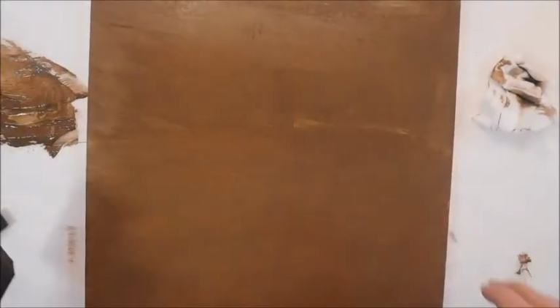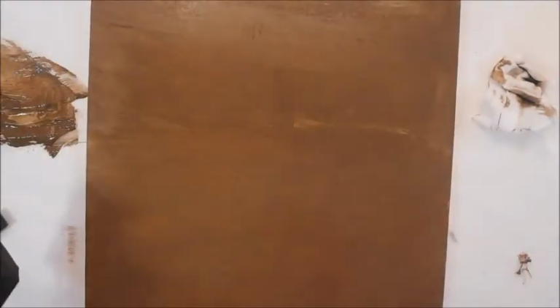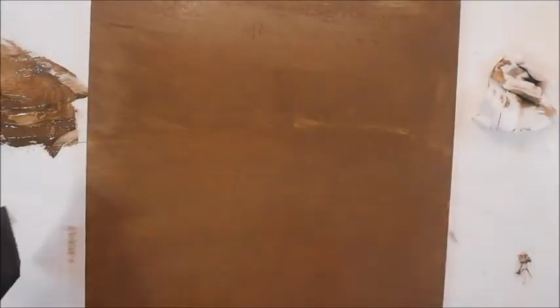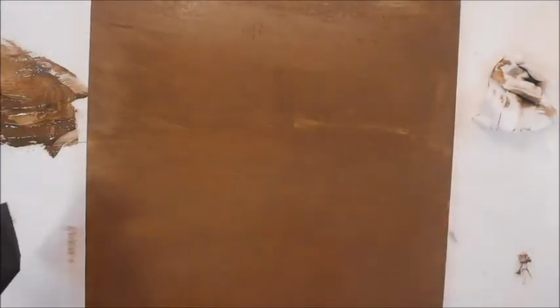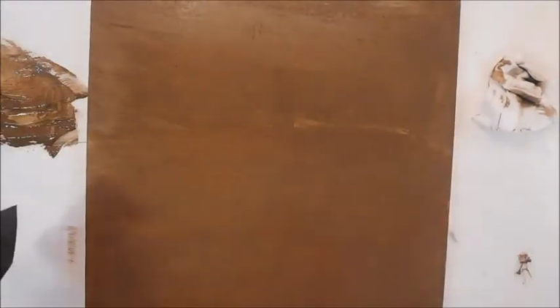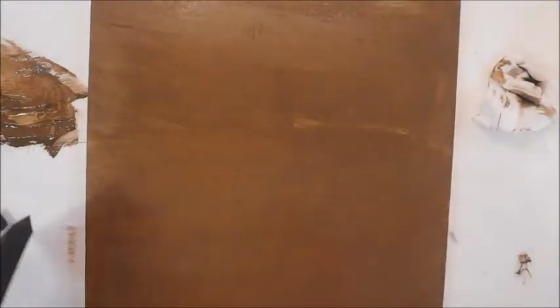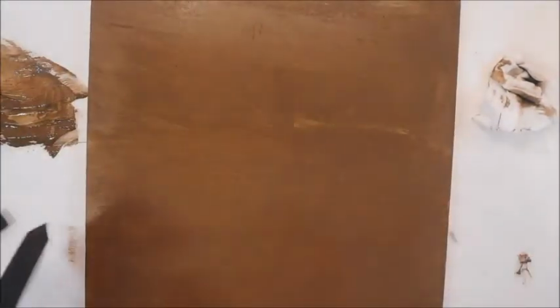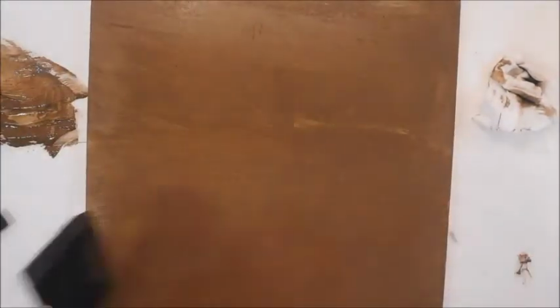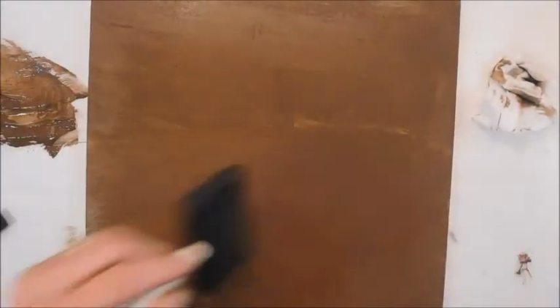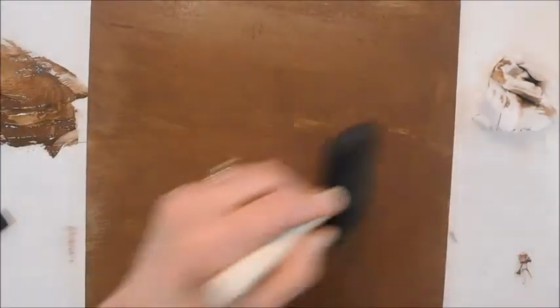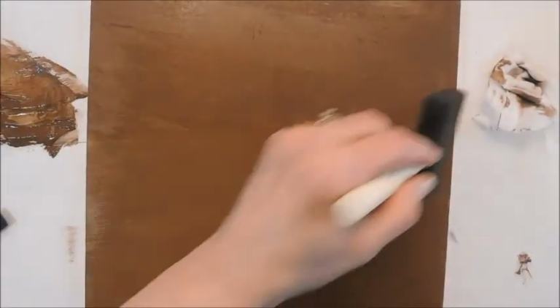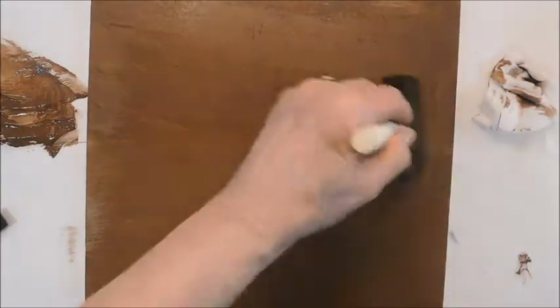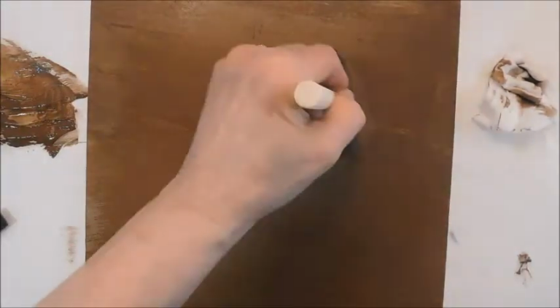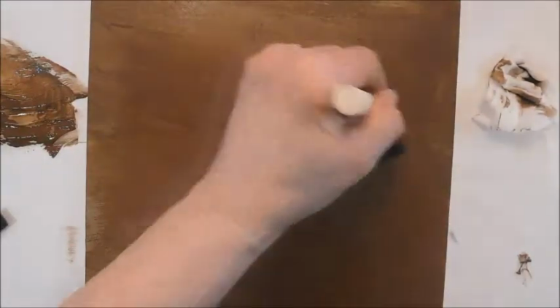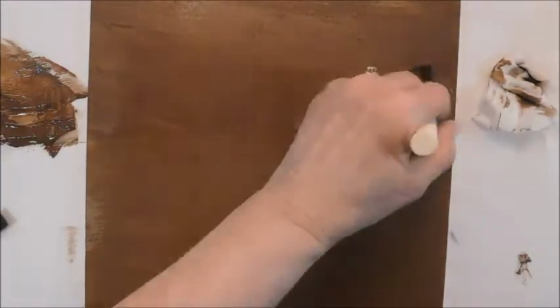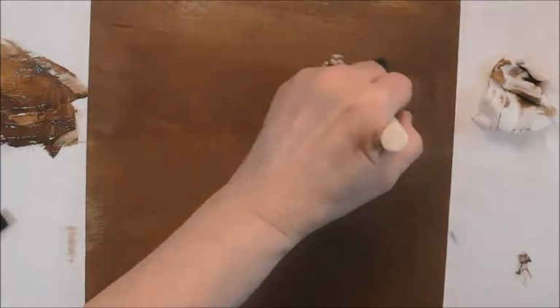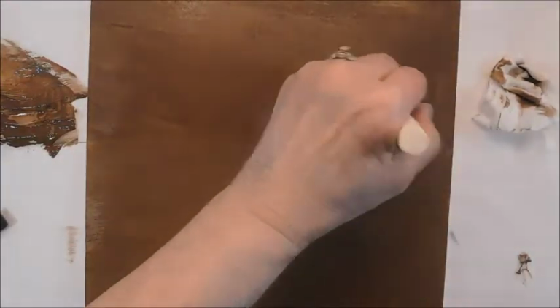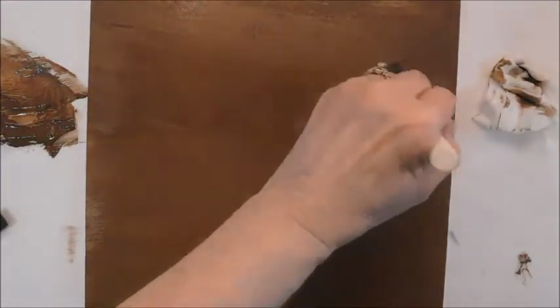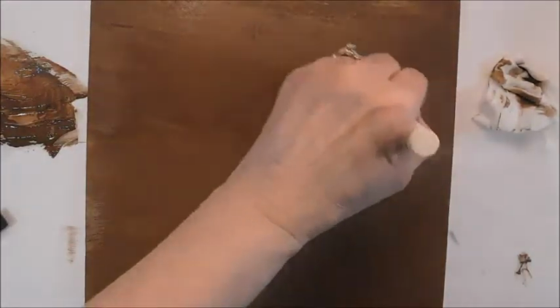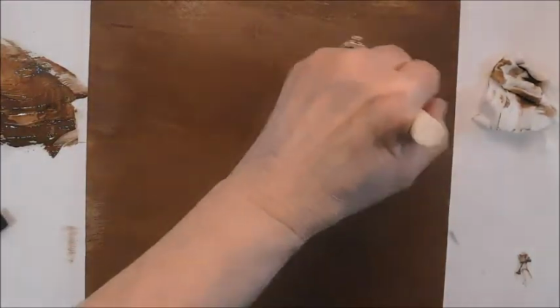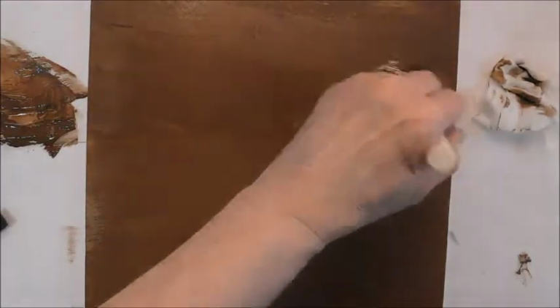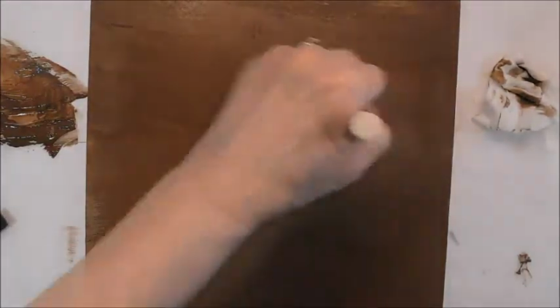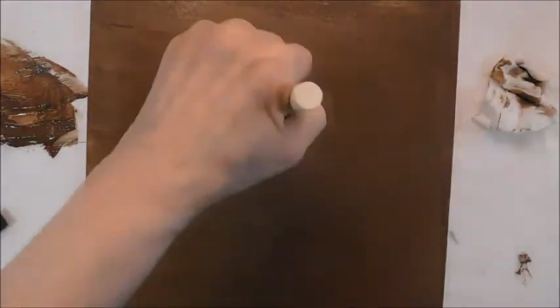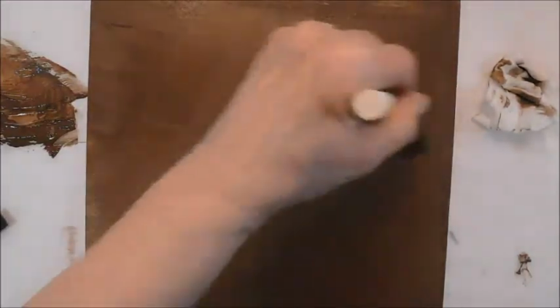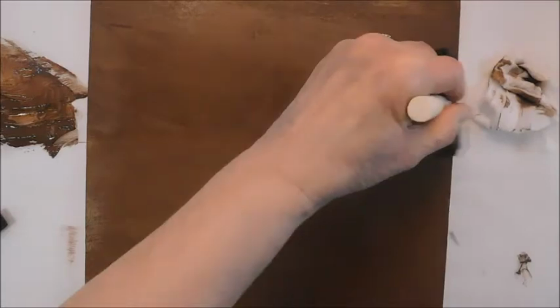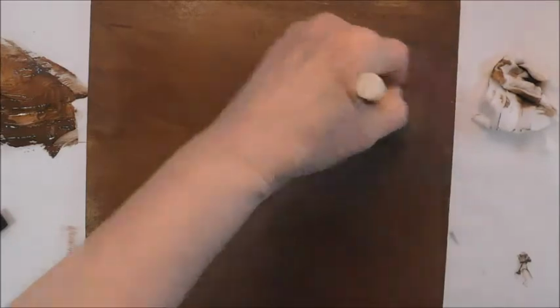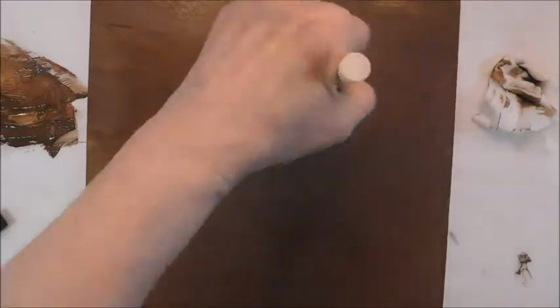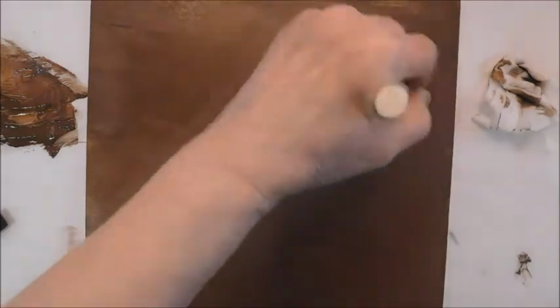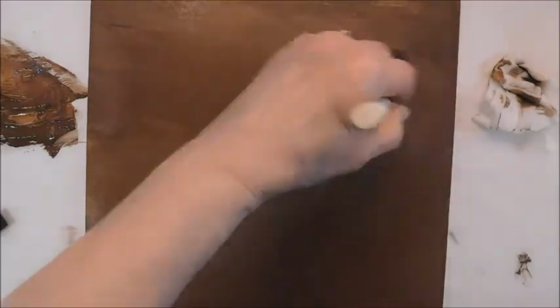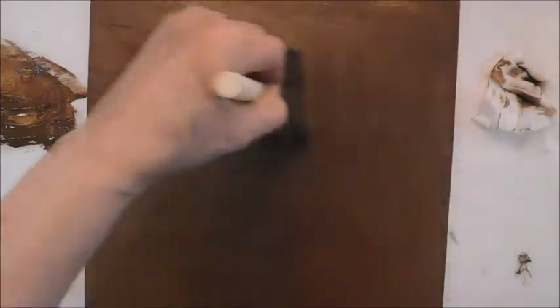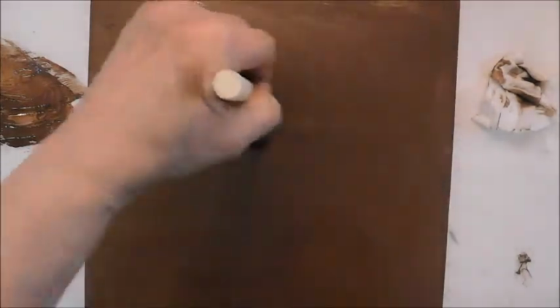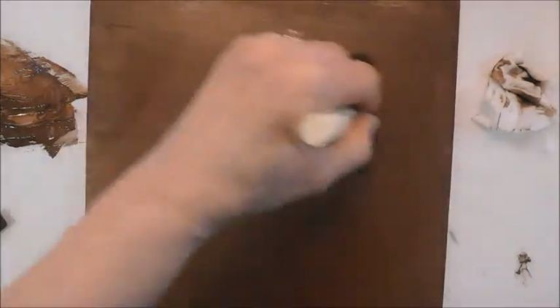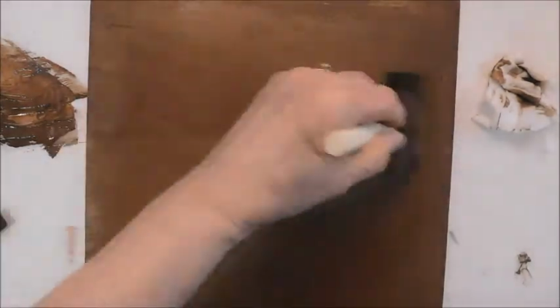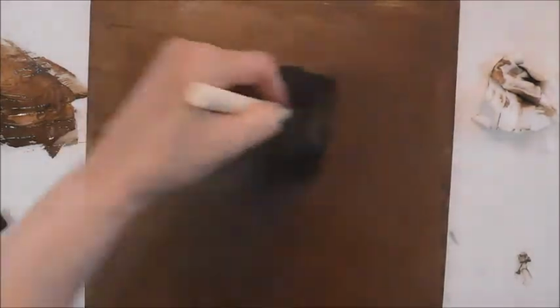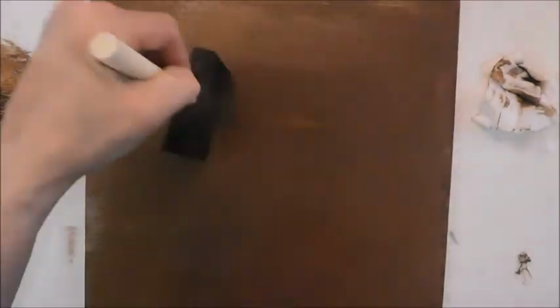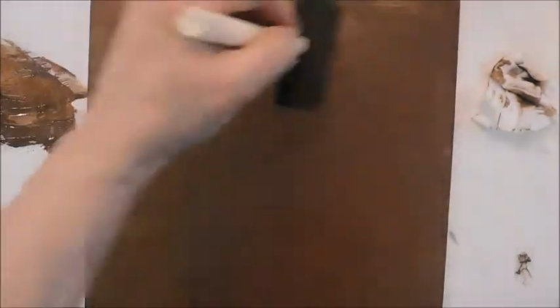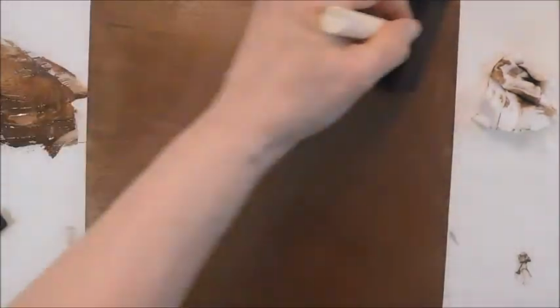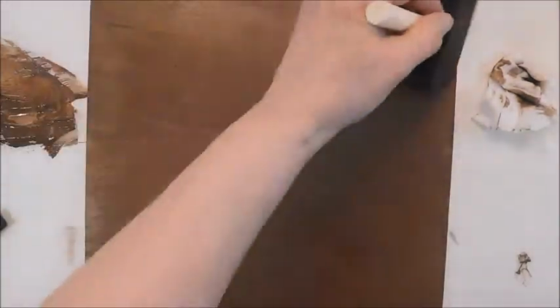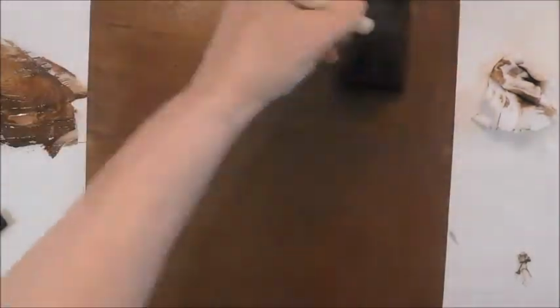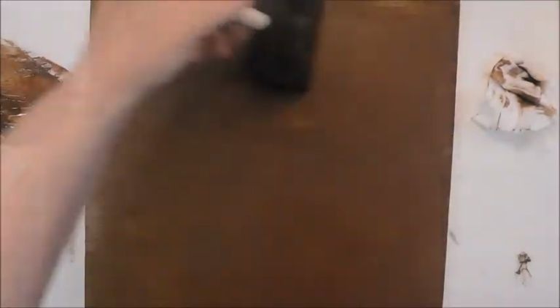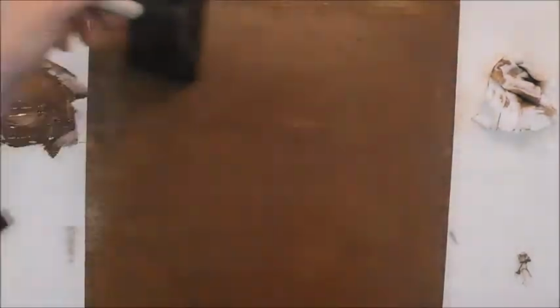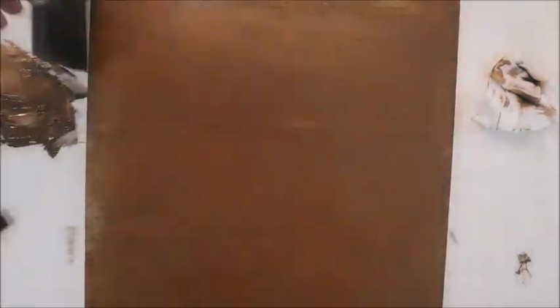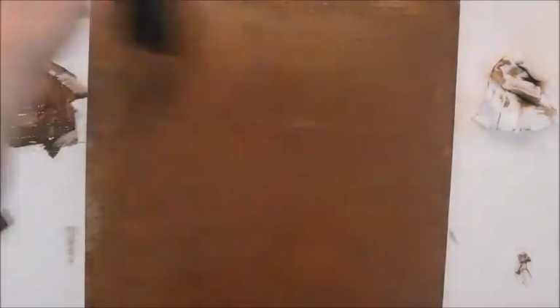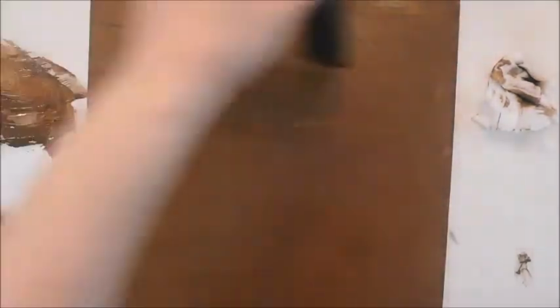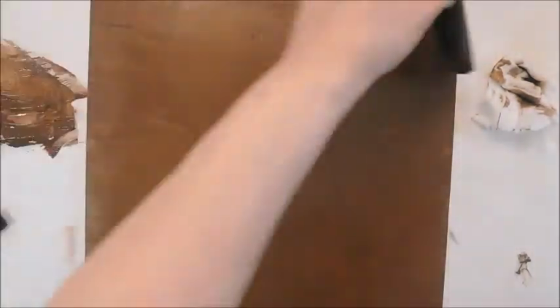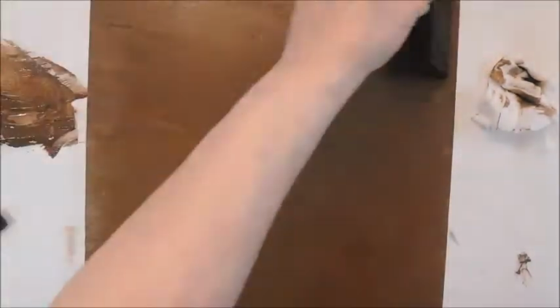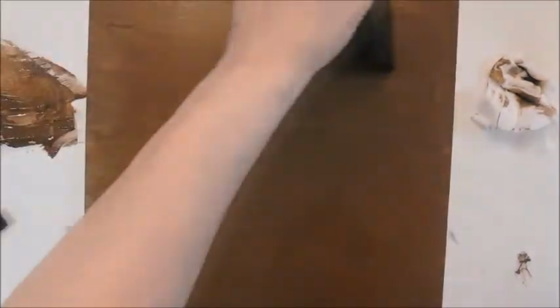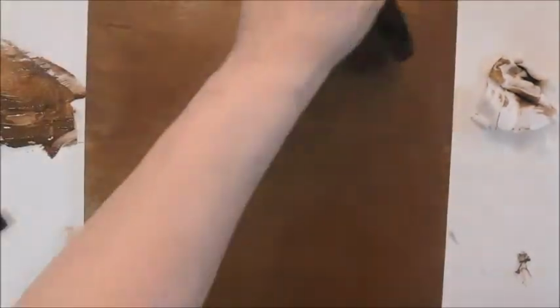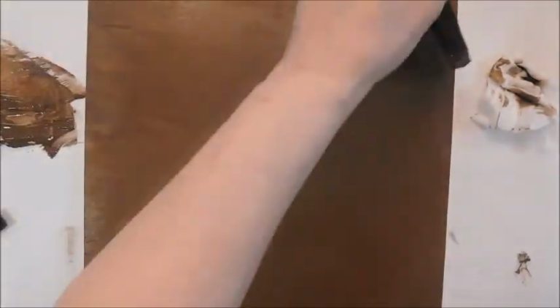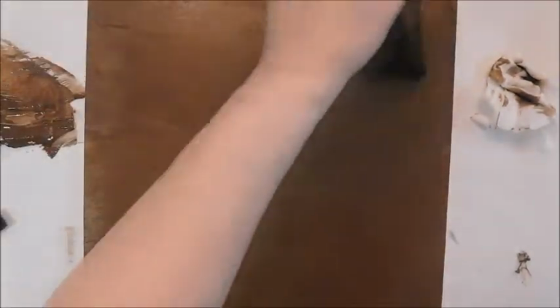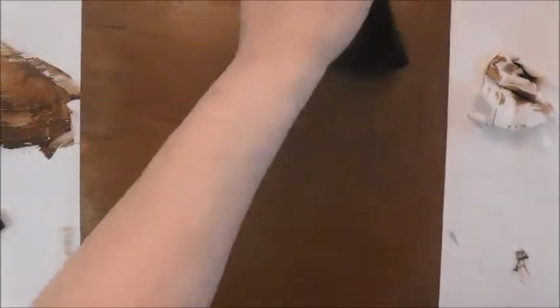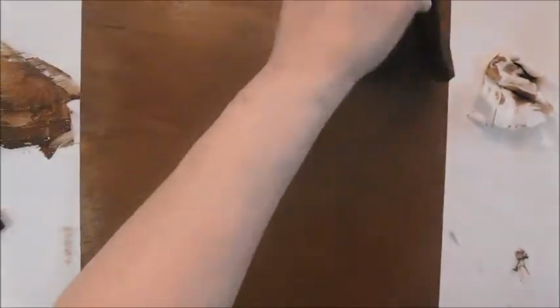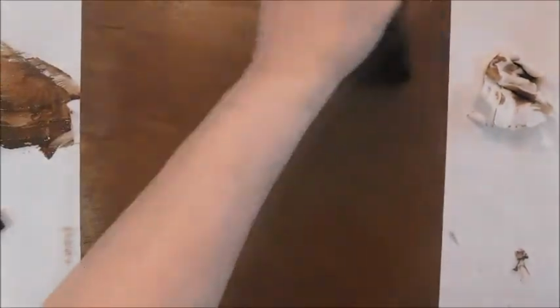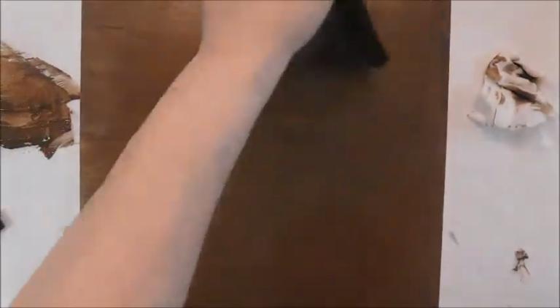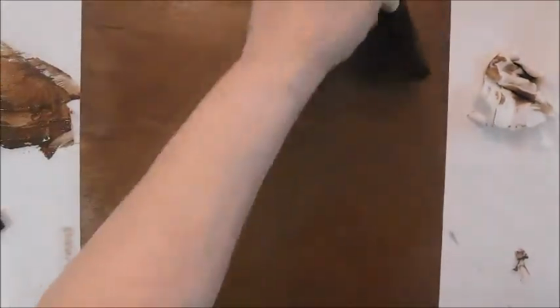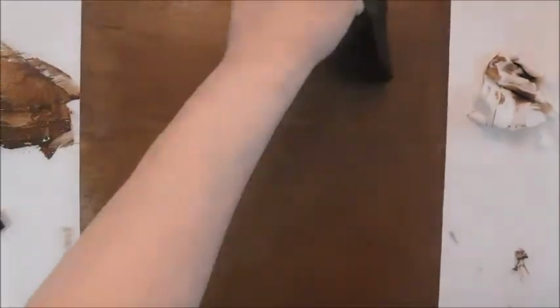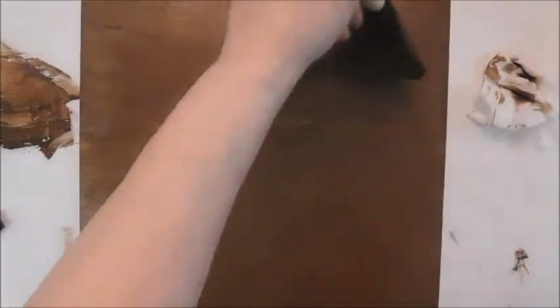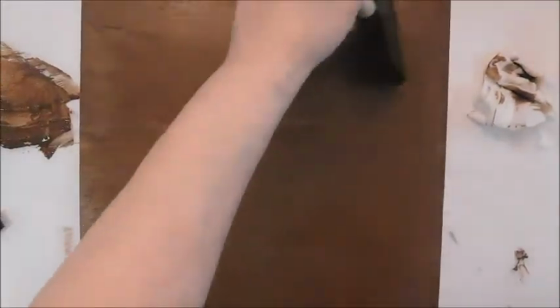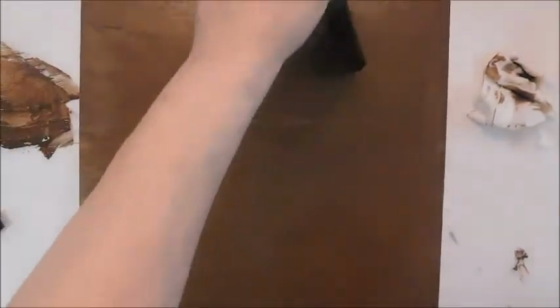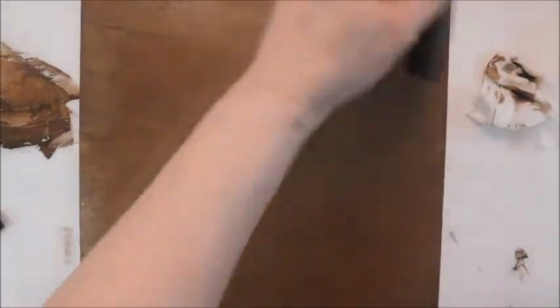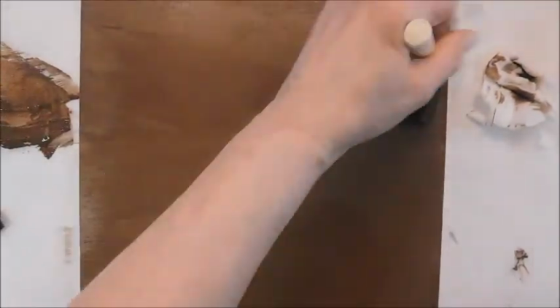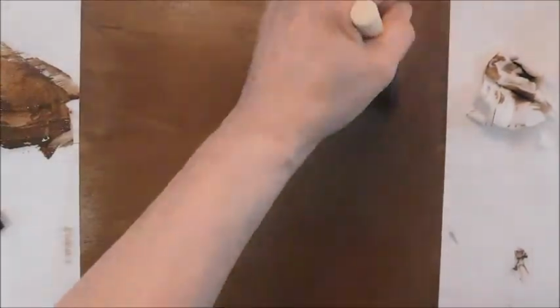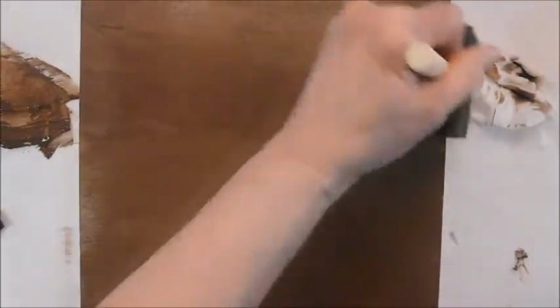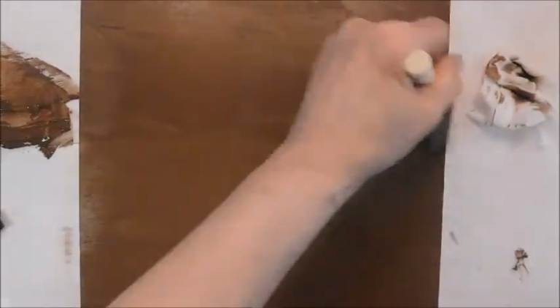Okay, I'm going to let this first coat dry, and I will be back and see how it looks.